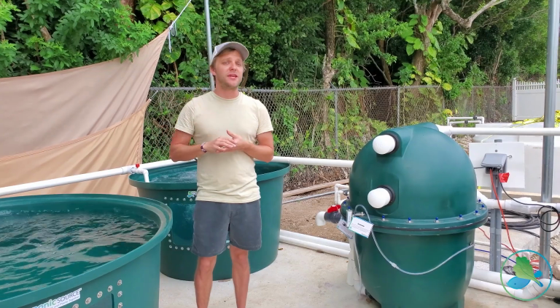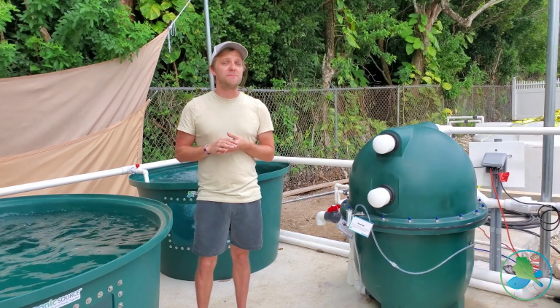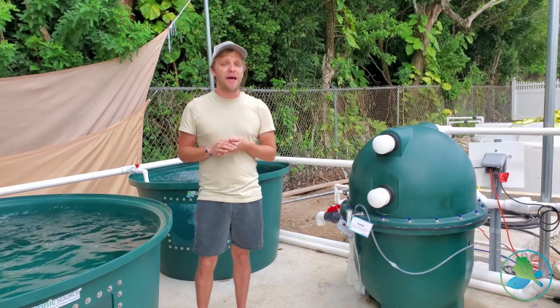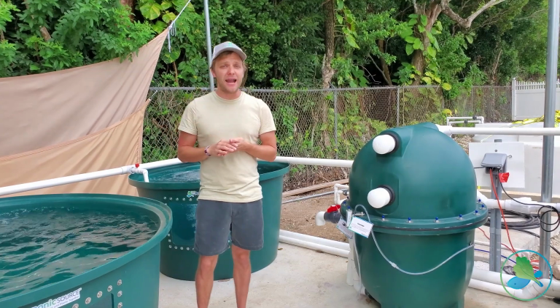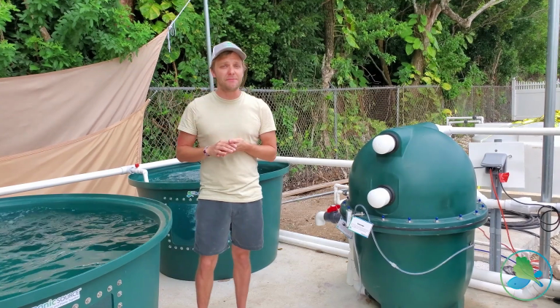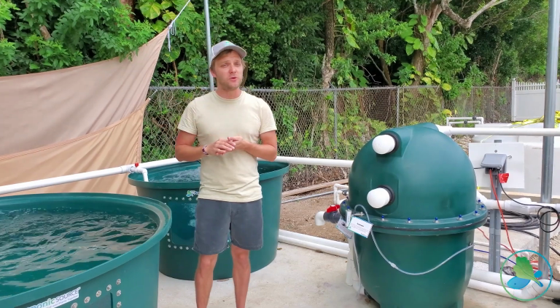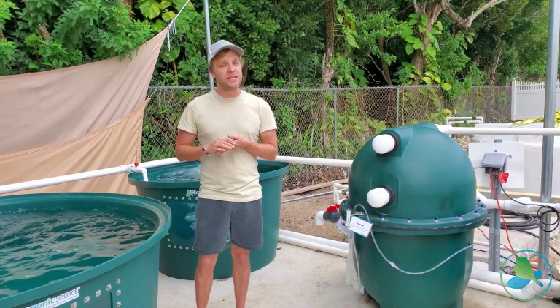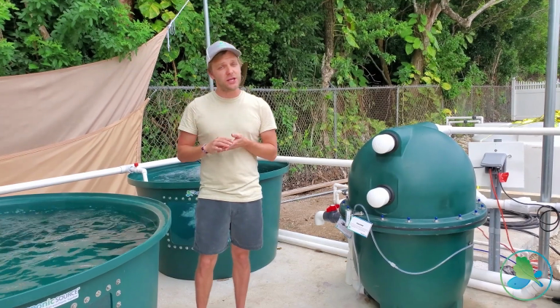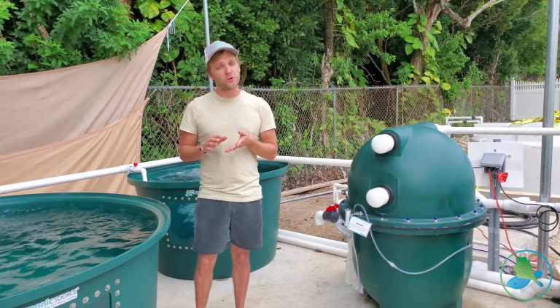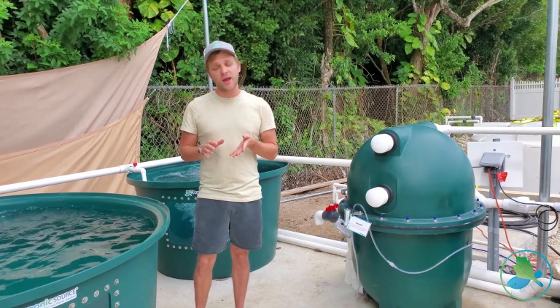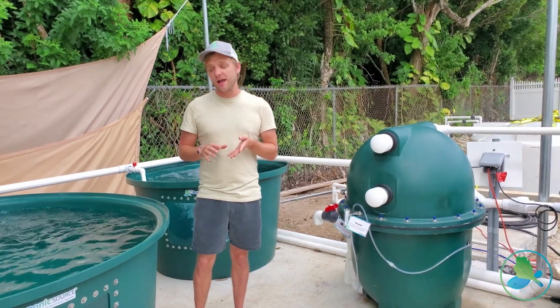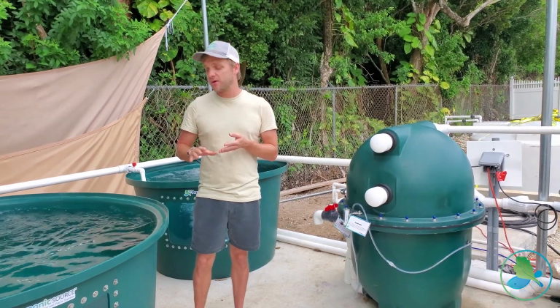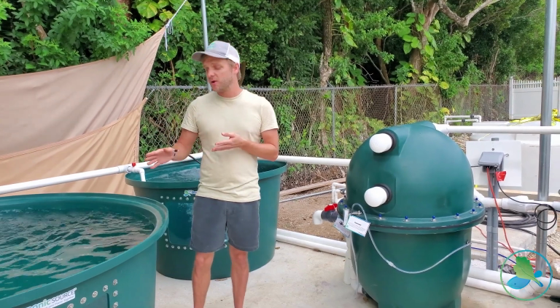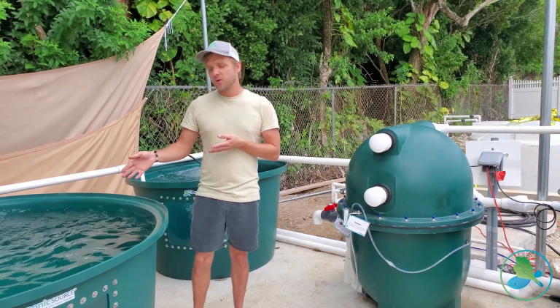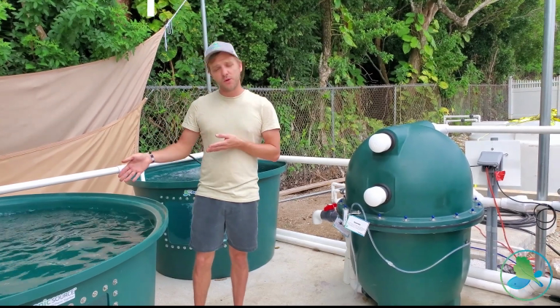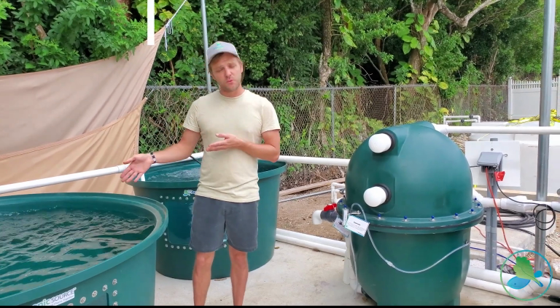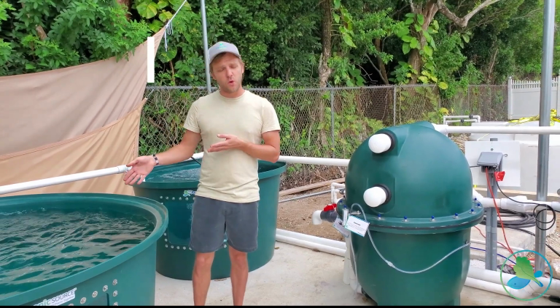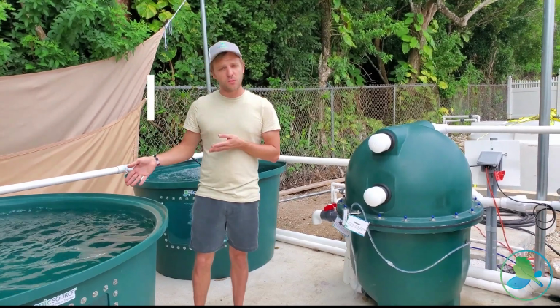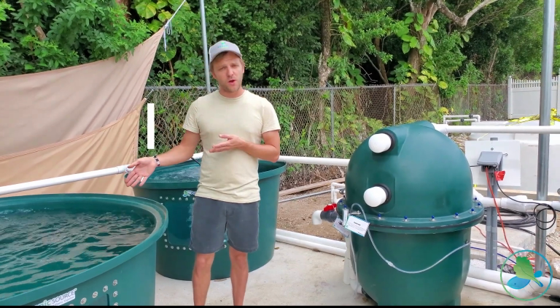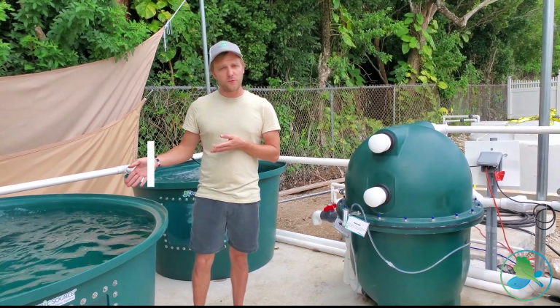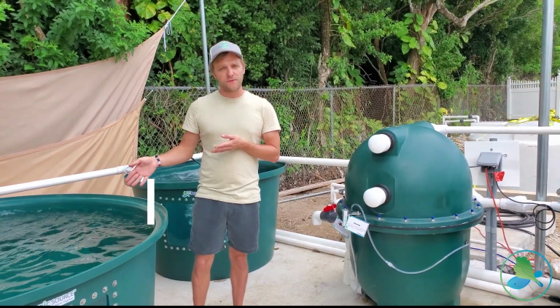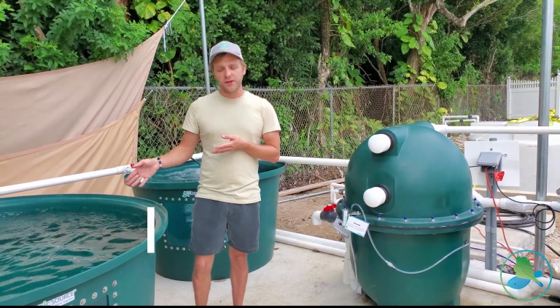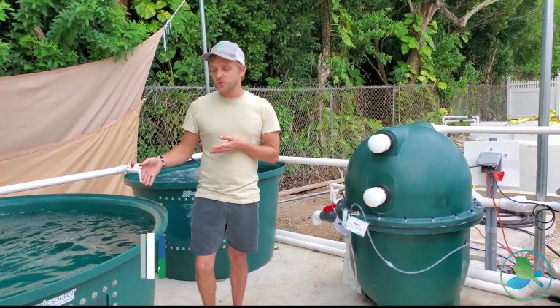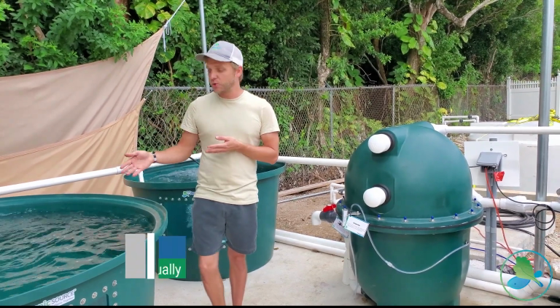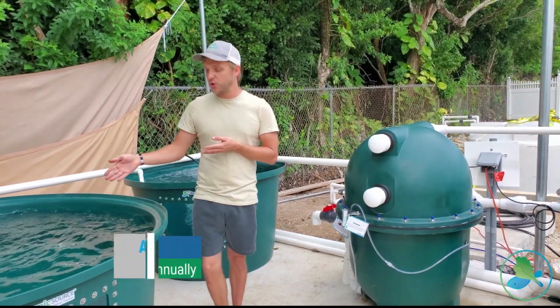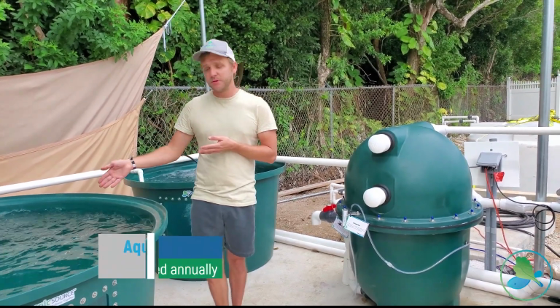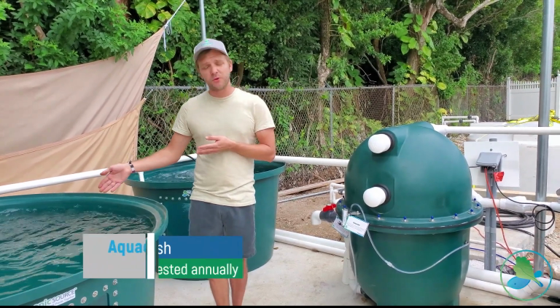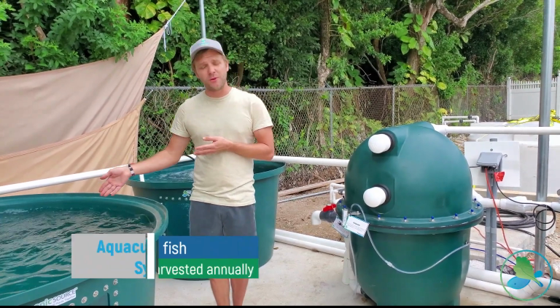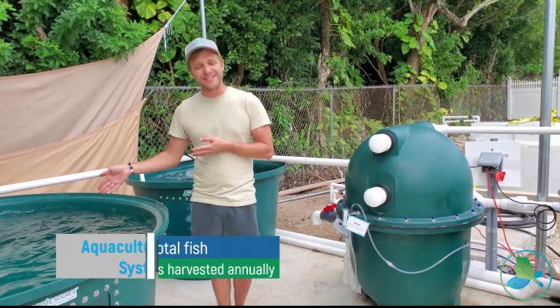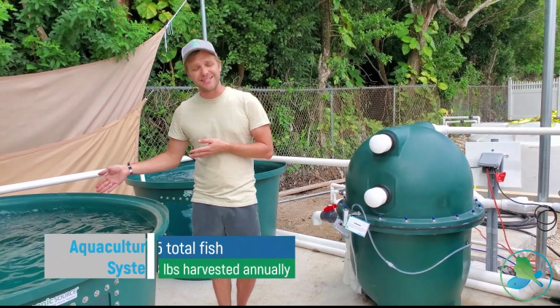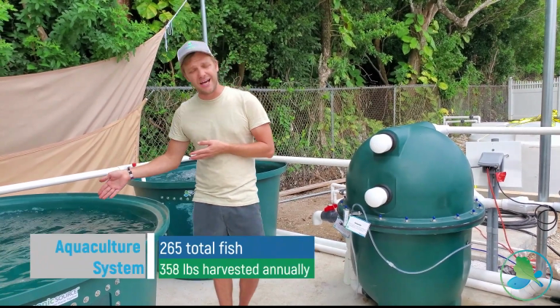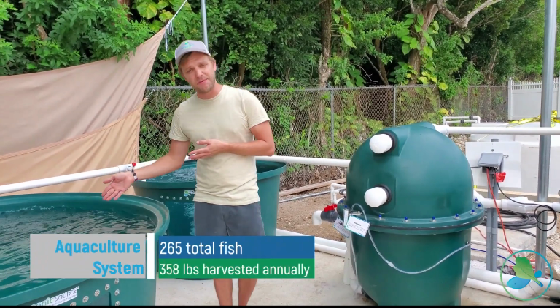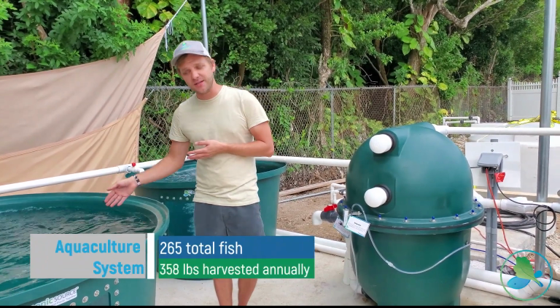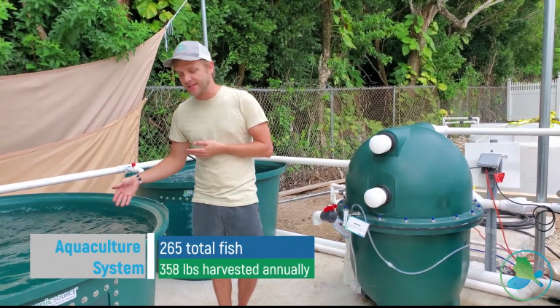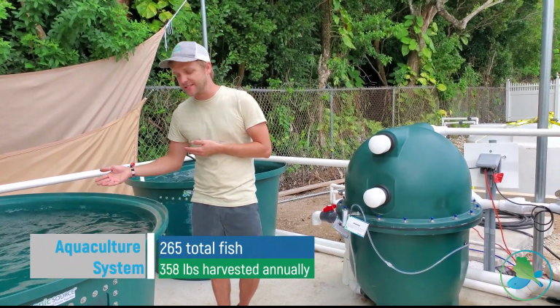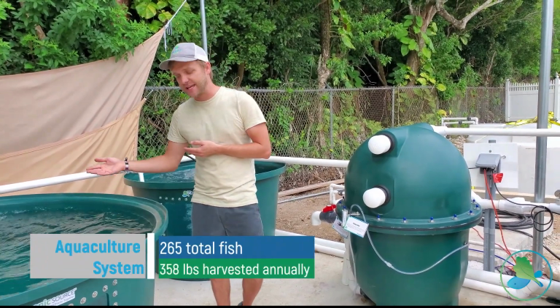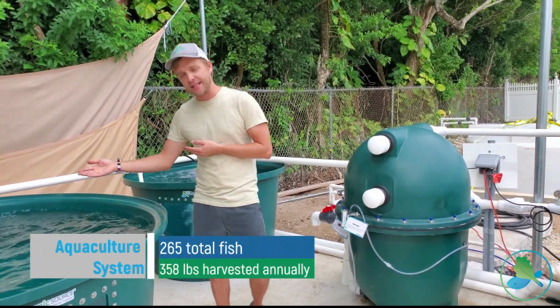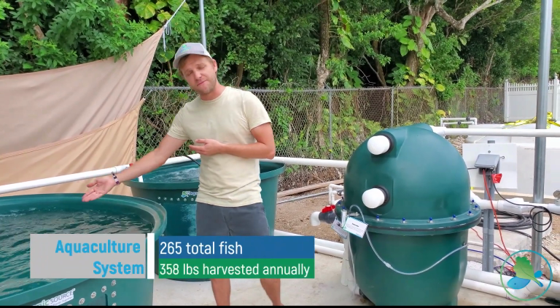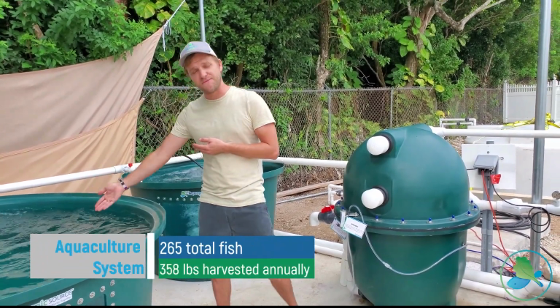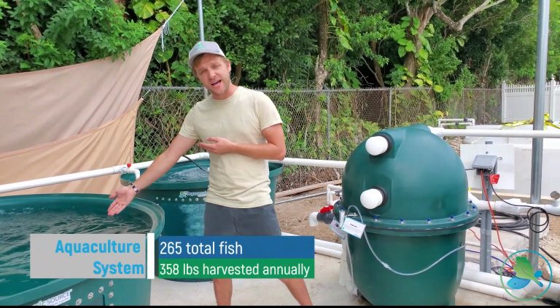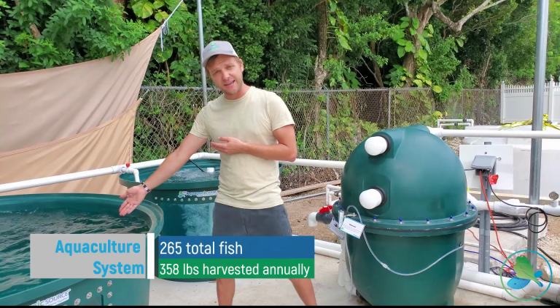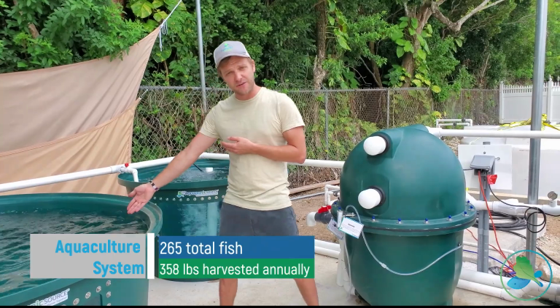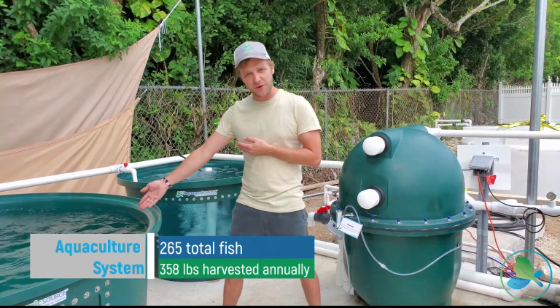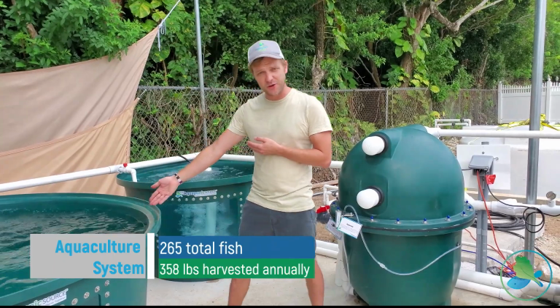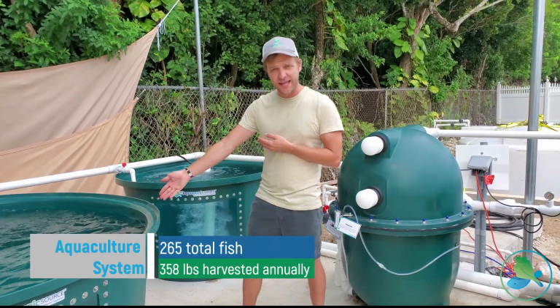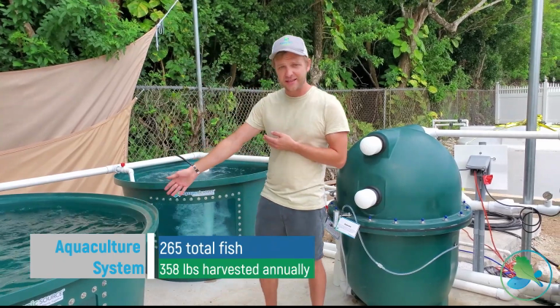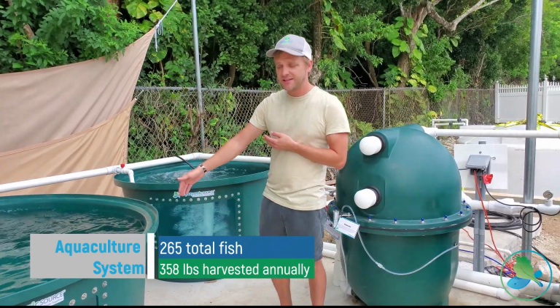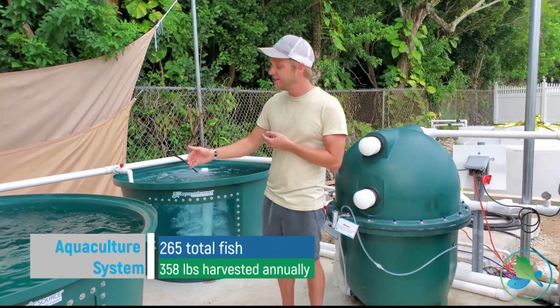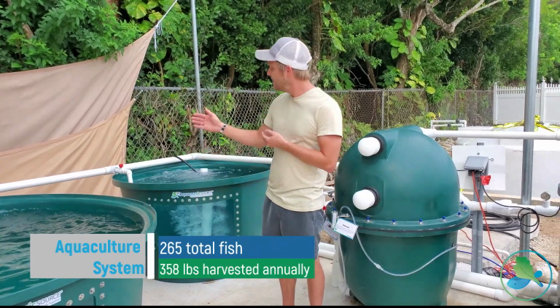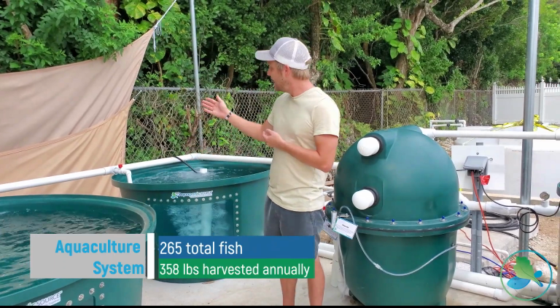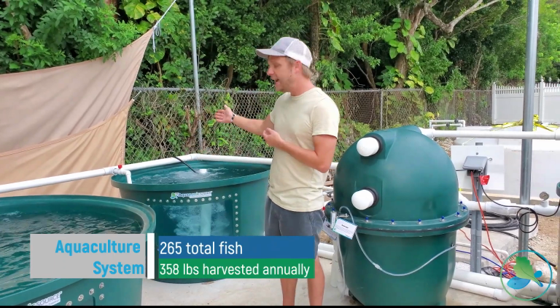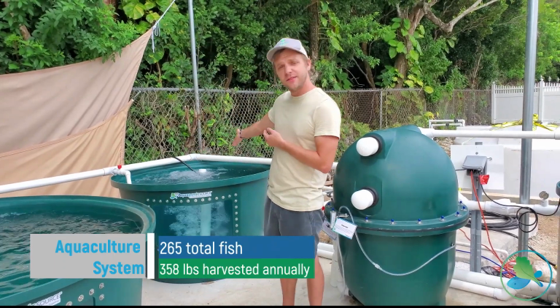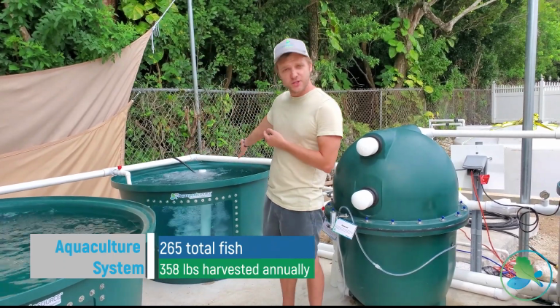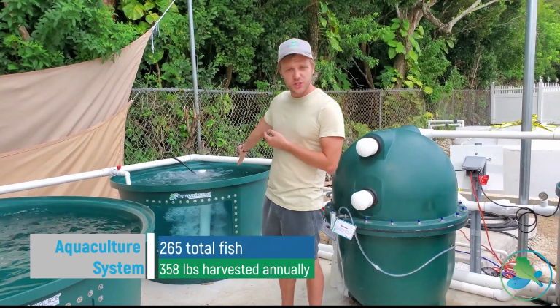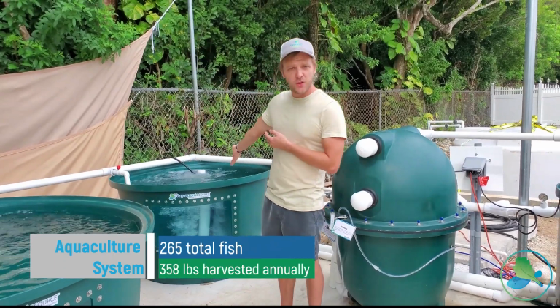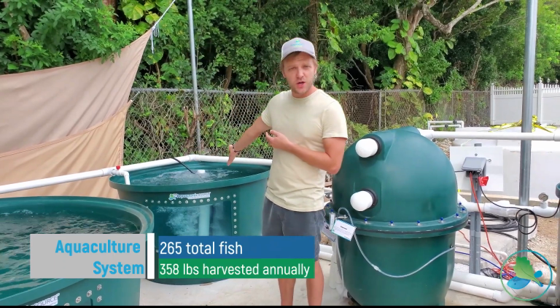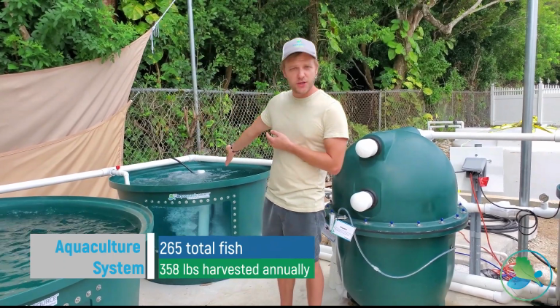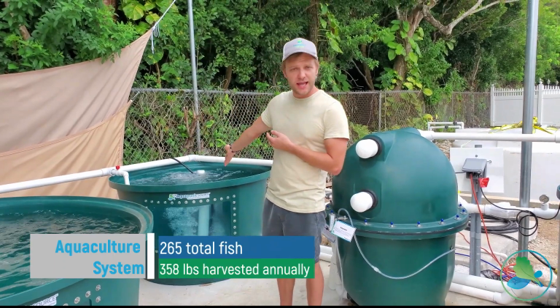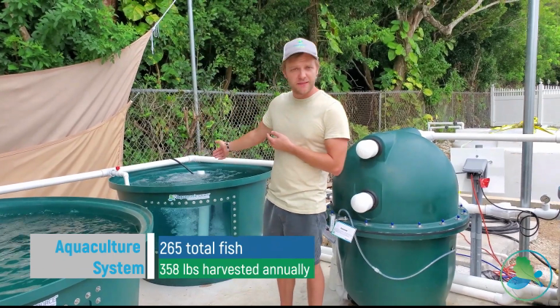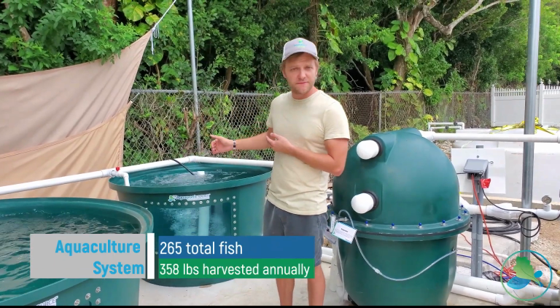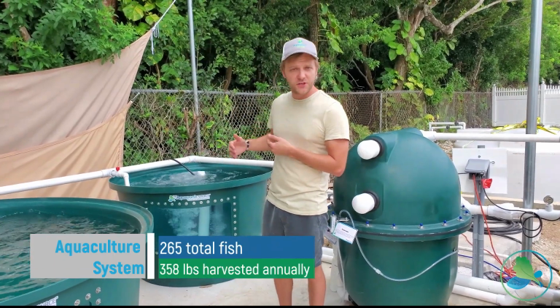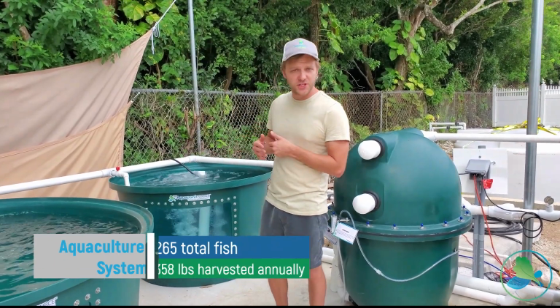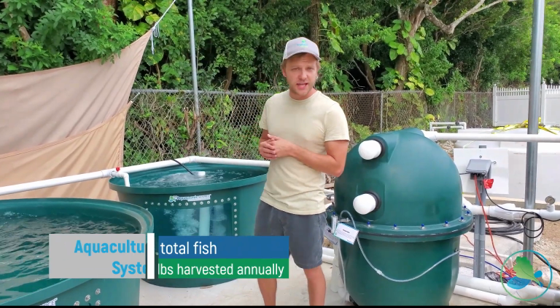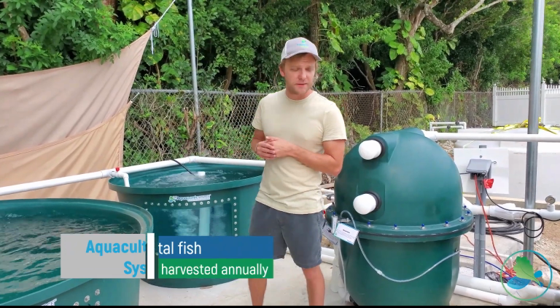They'll be growing tilapia inside of the 500-gallon and the 200-gallon fish tanks.